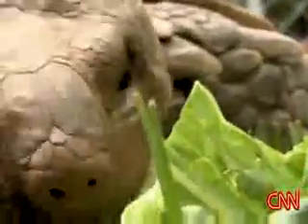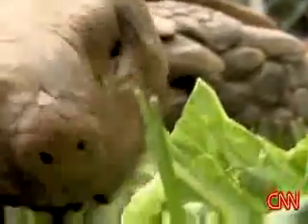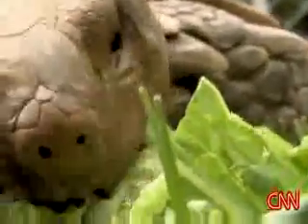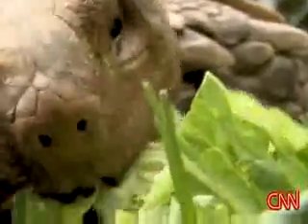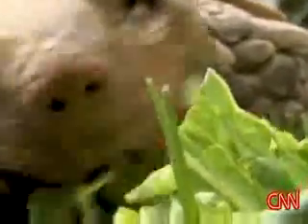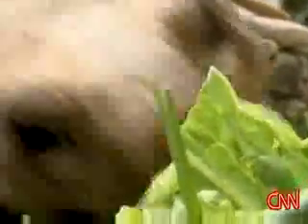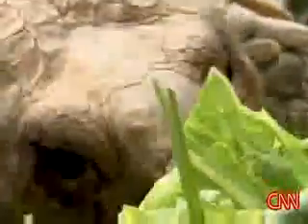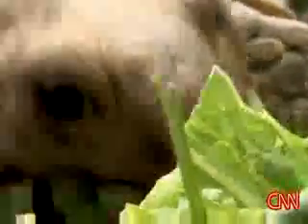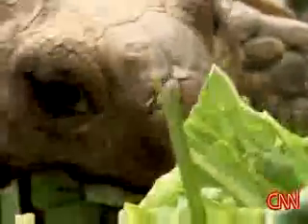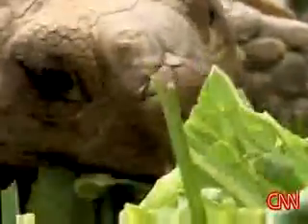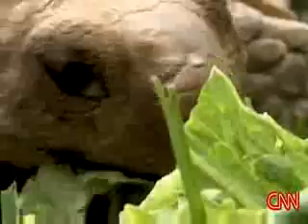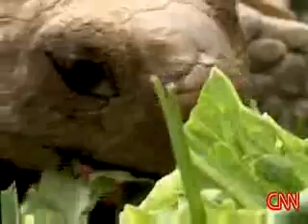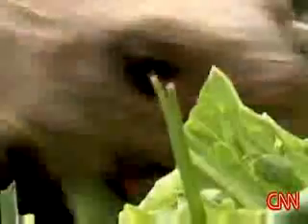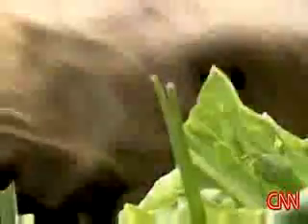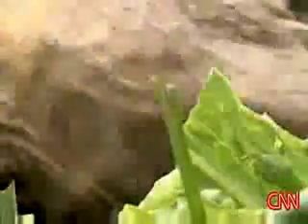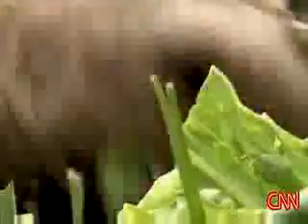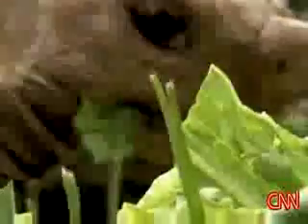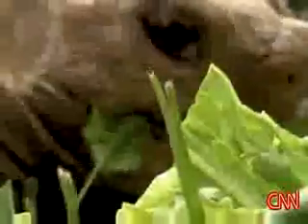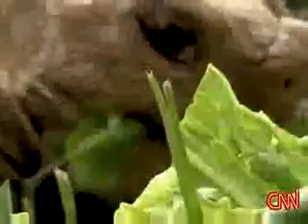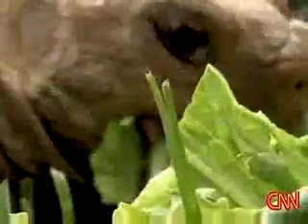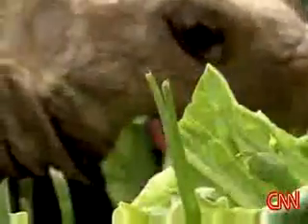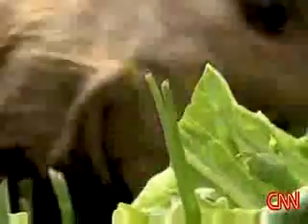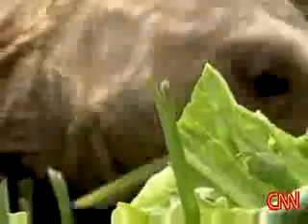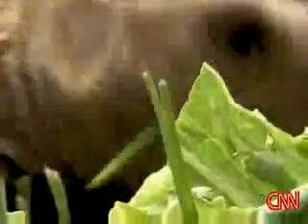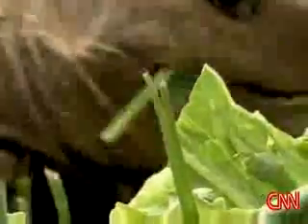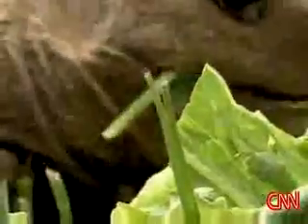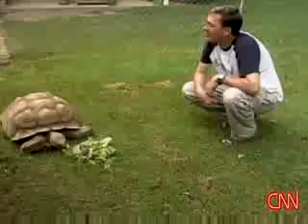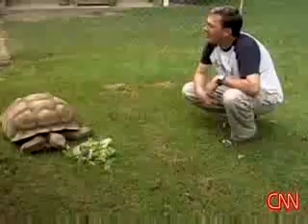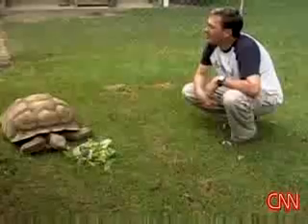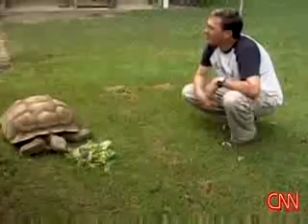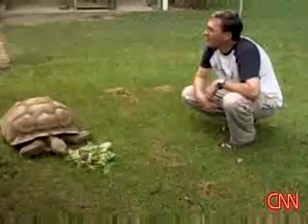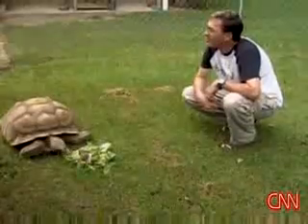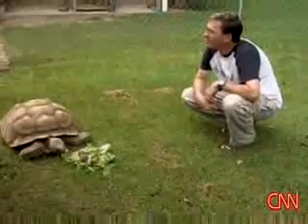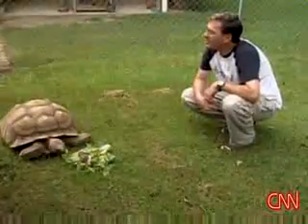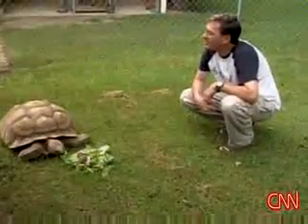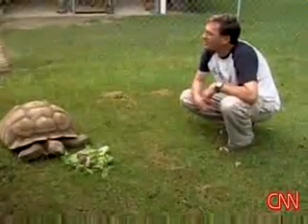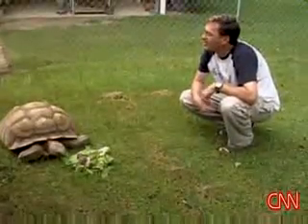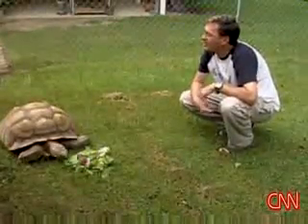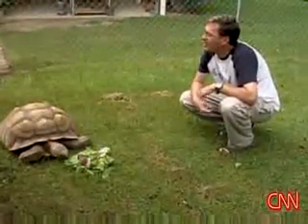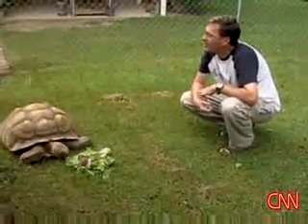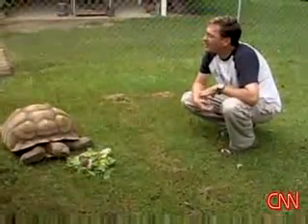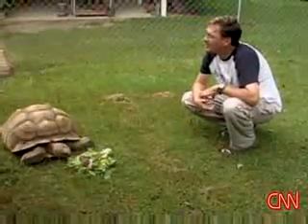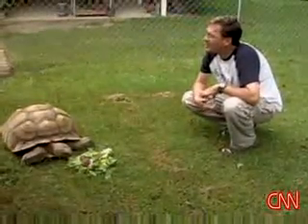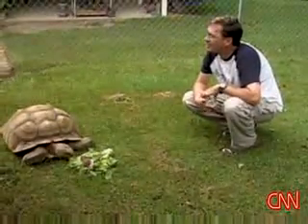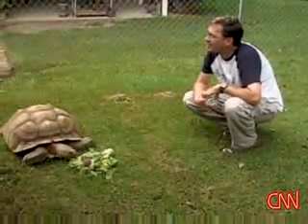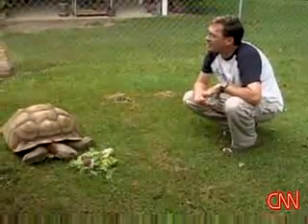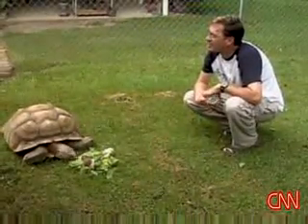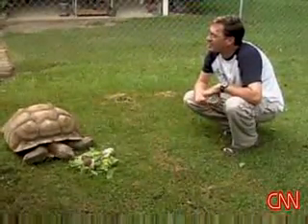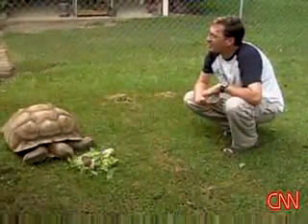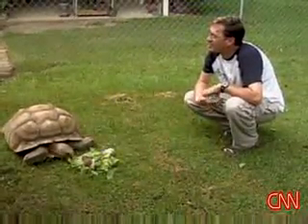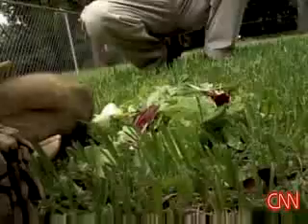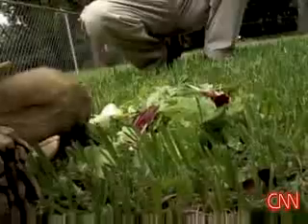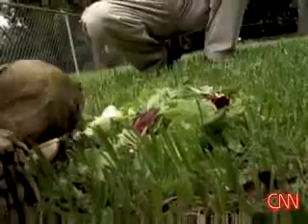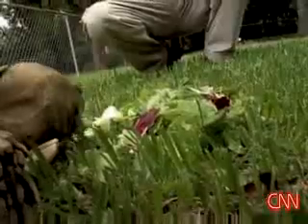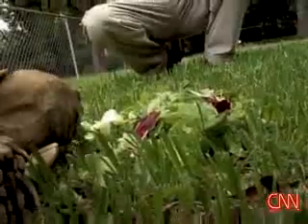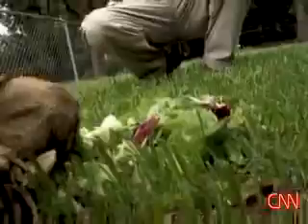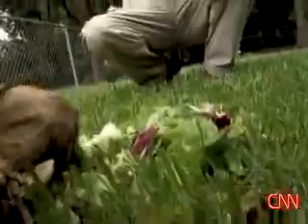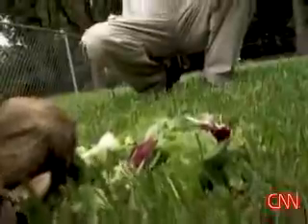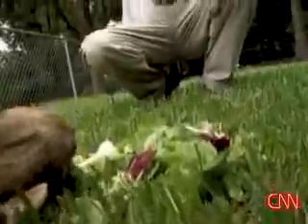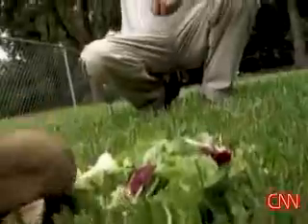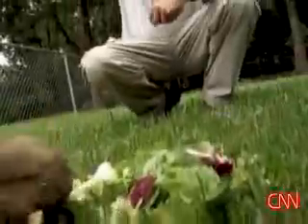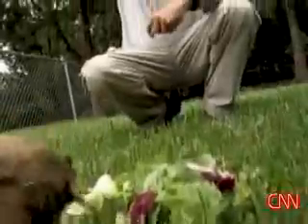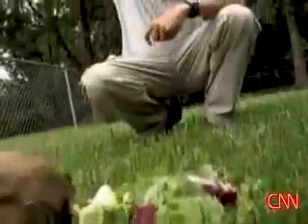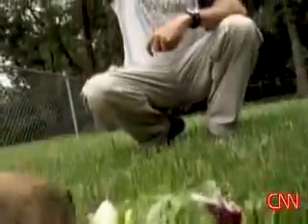I think he wants some more lettuce. He's gone through three cabbages and a couple of lettuces. No salad for us tonight.